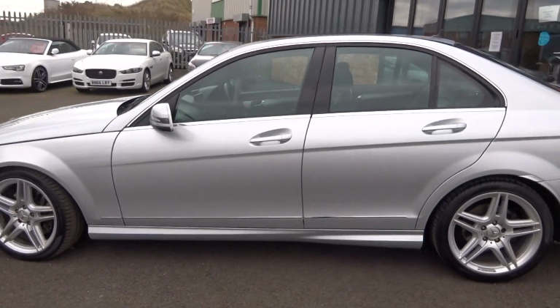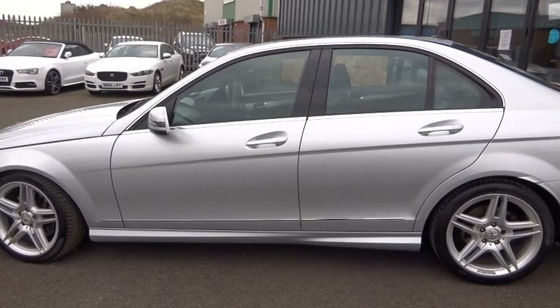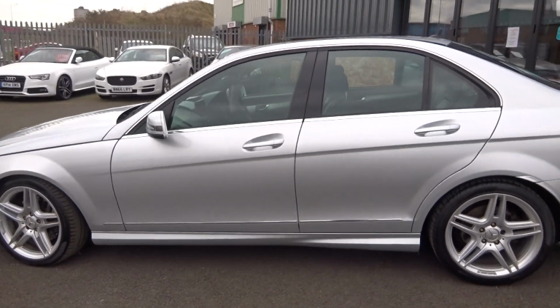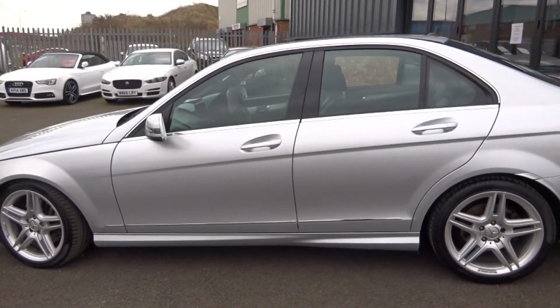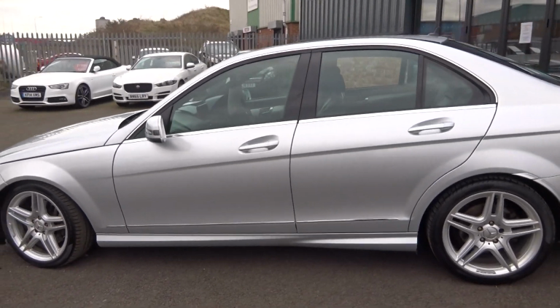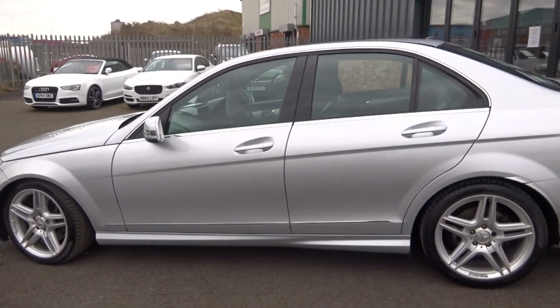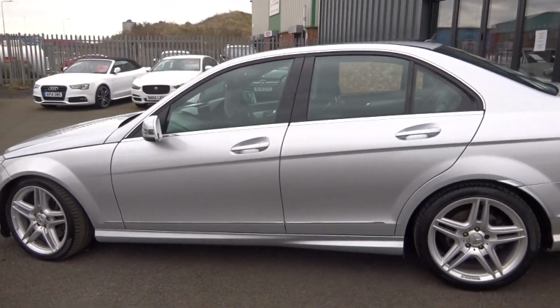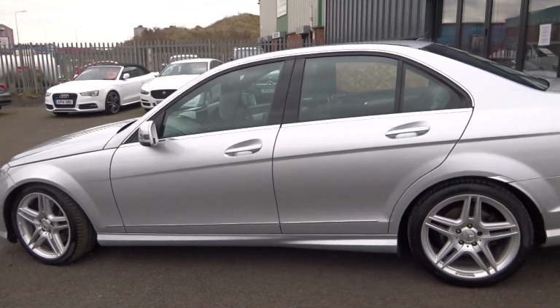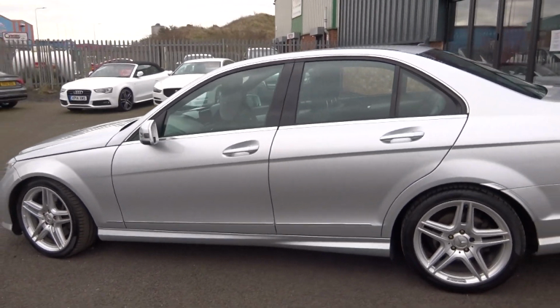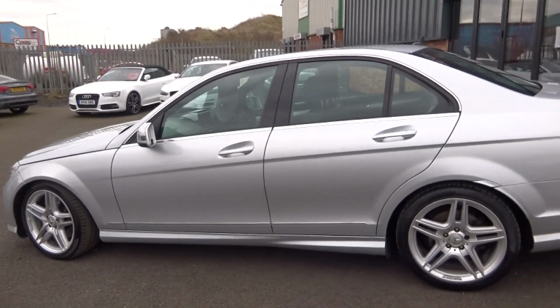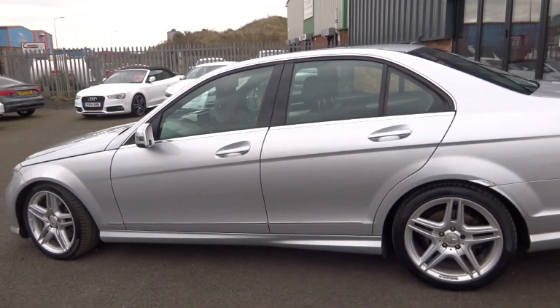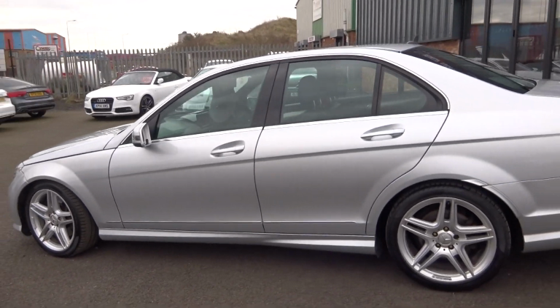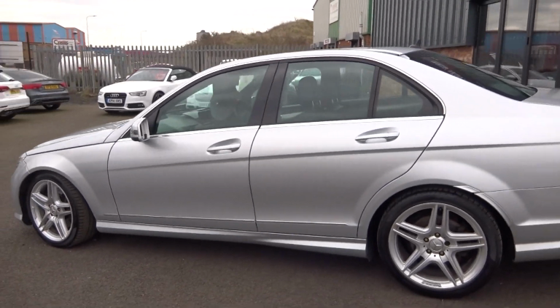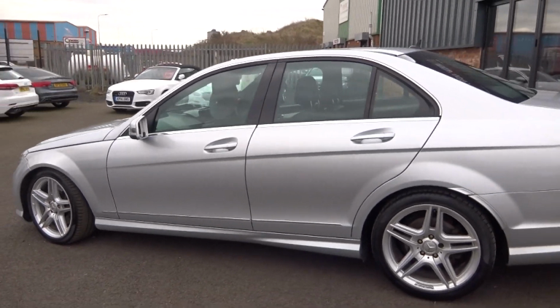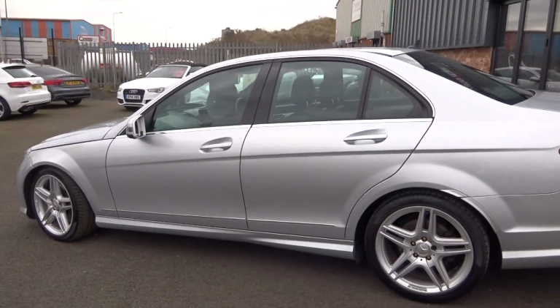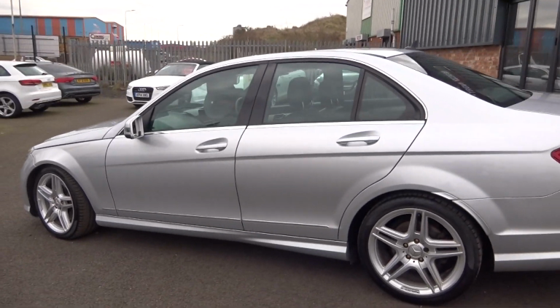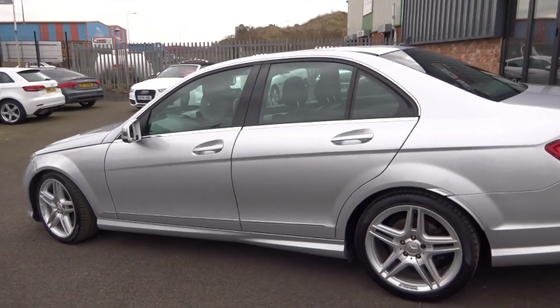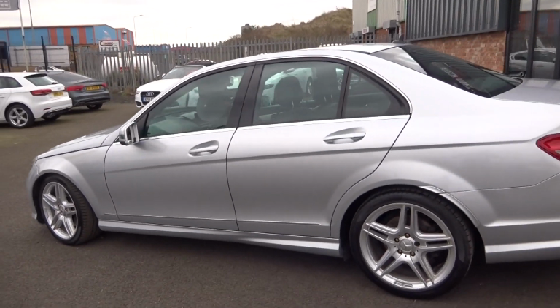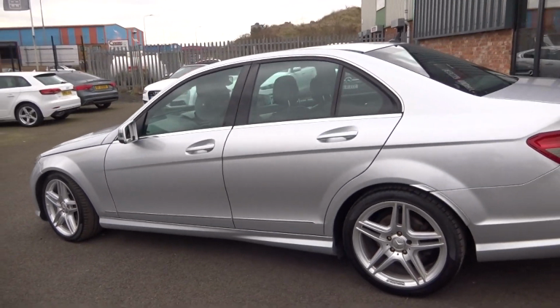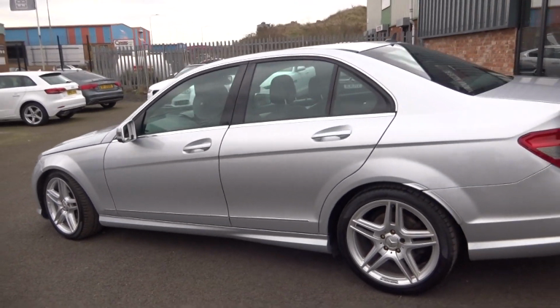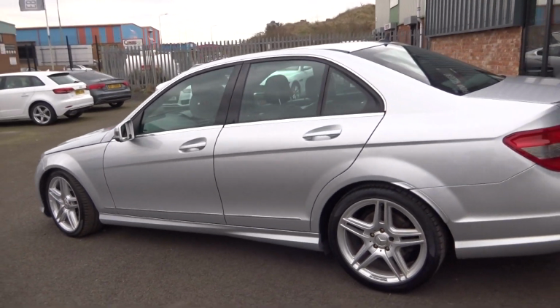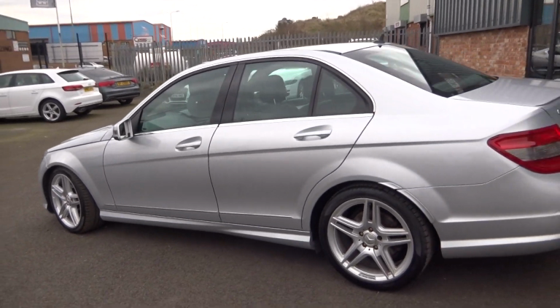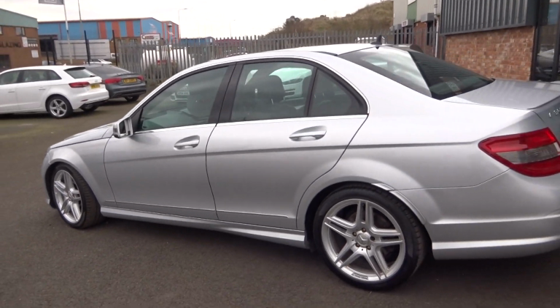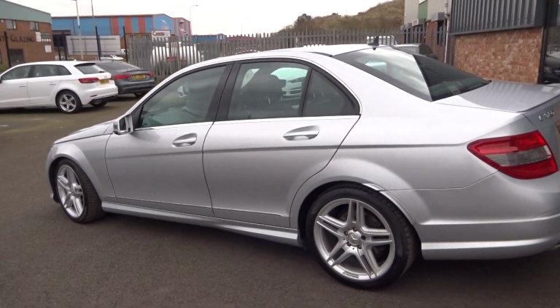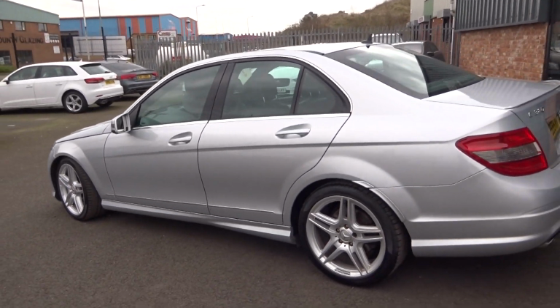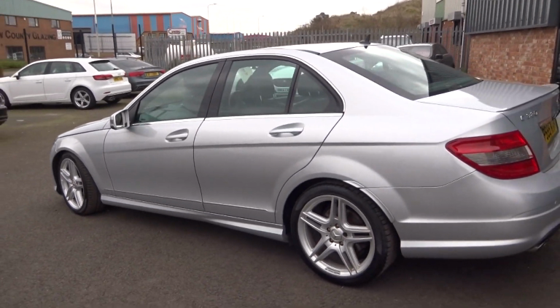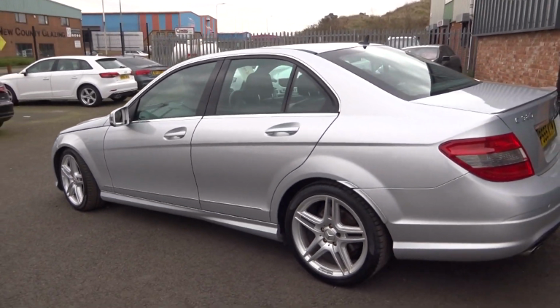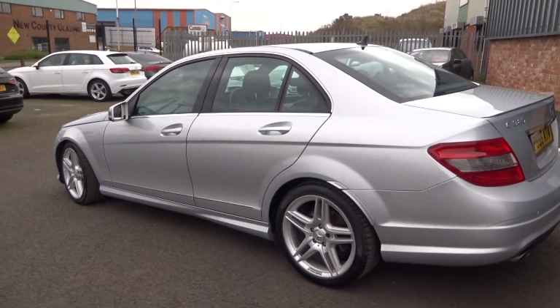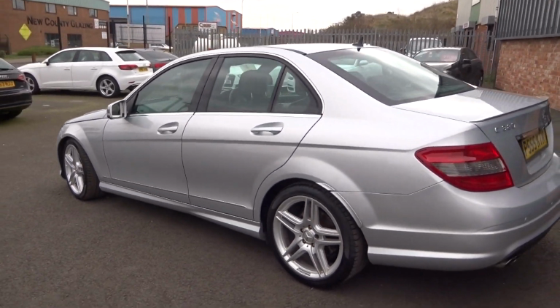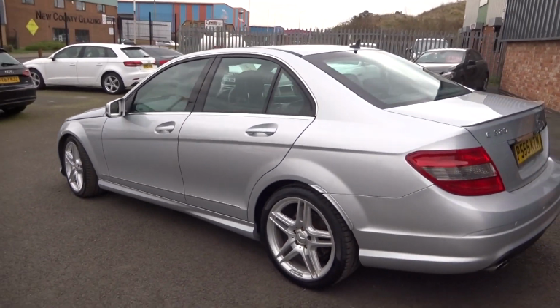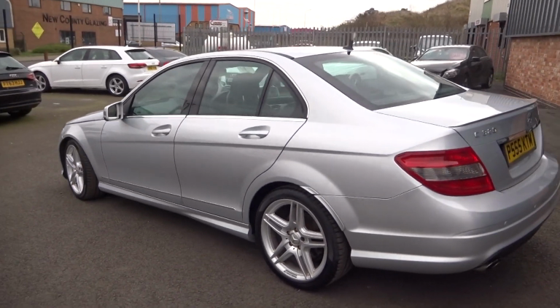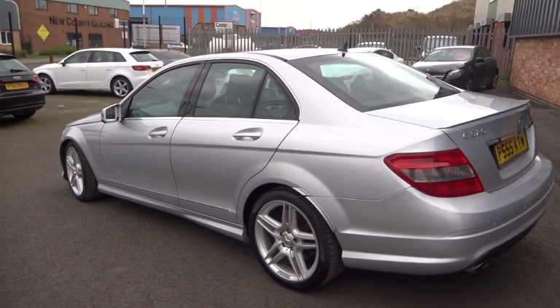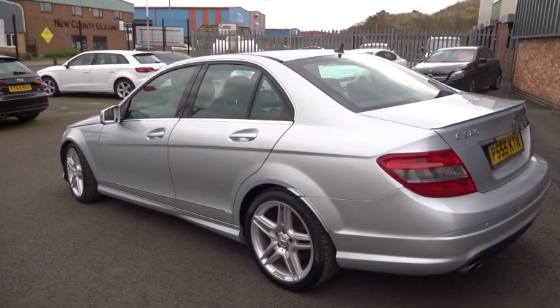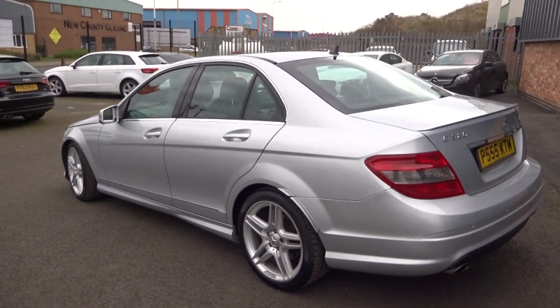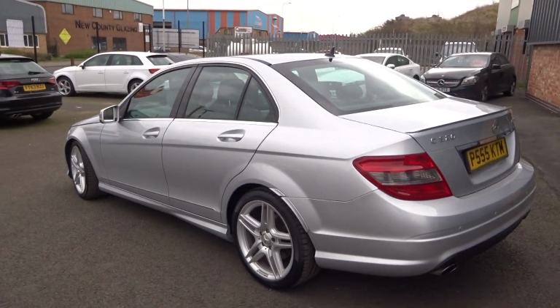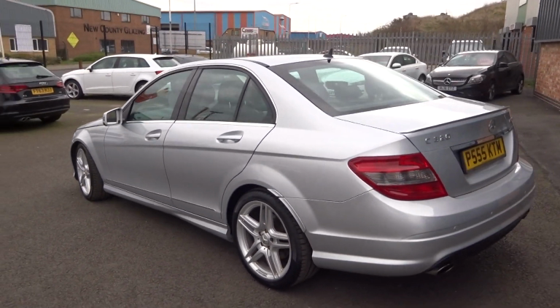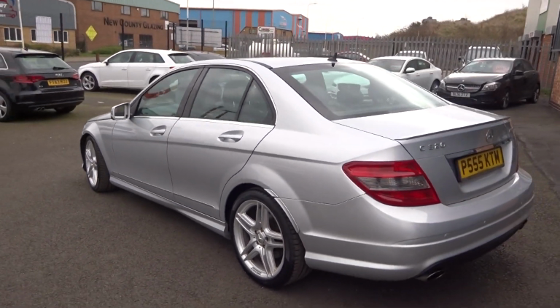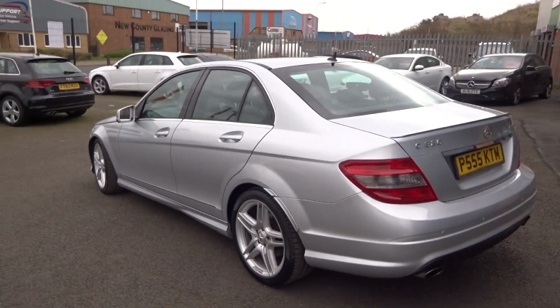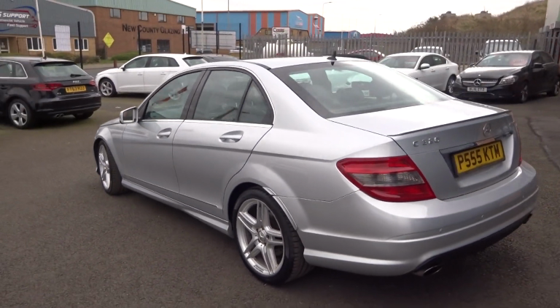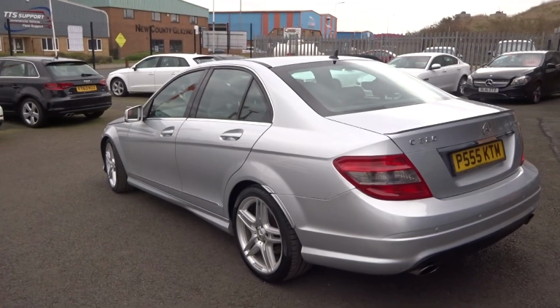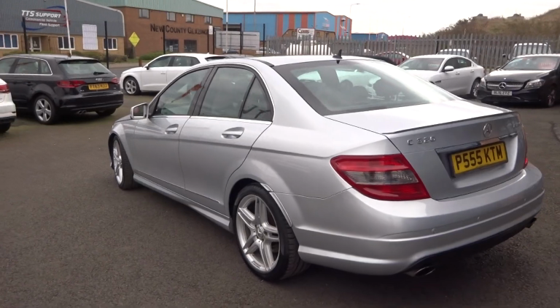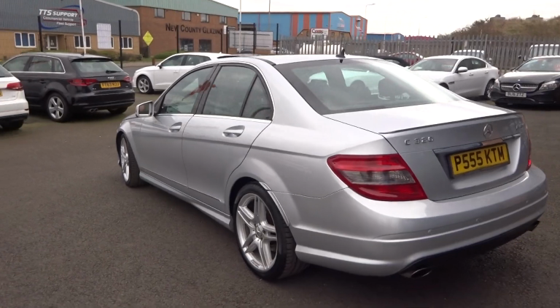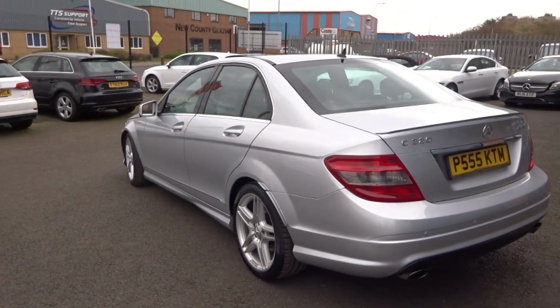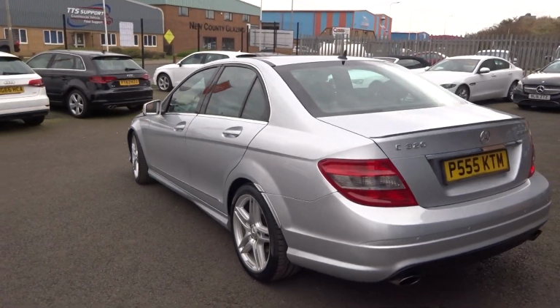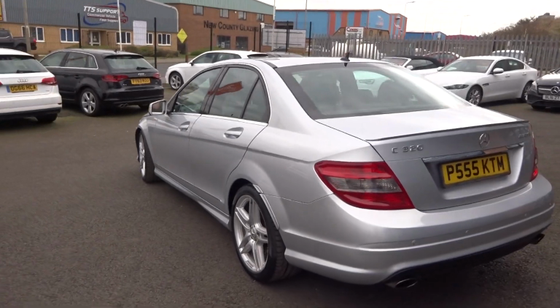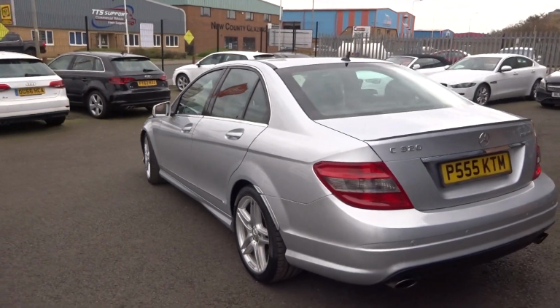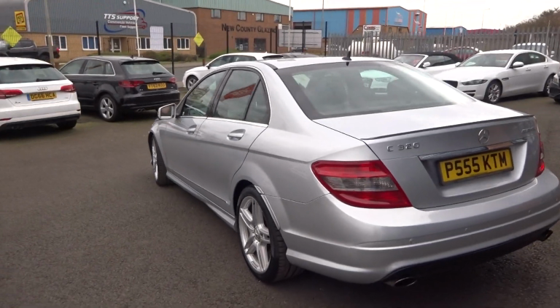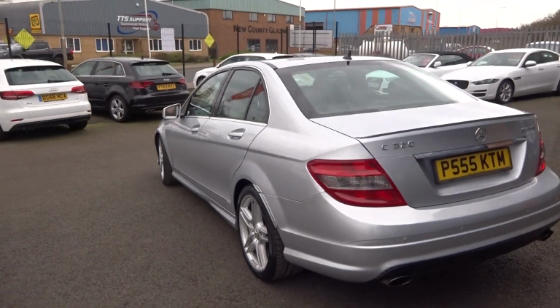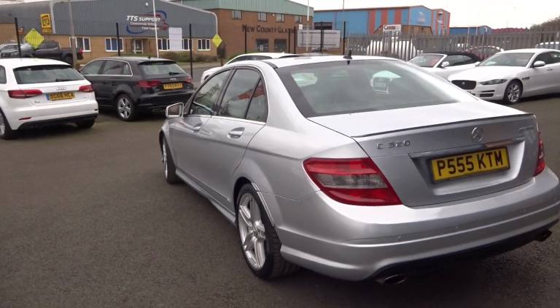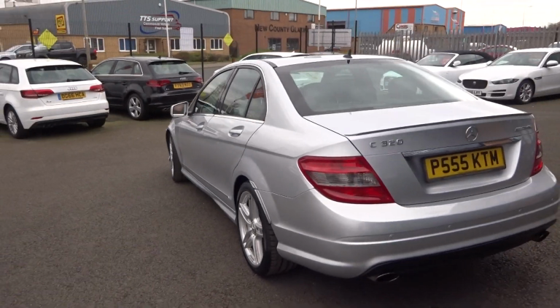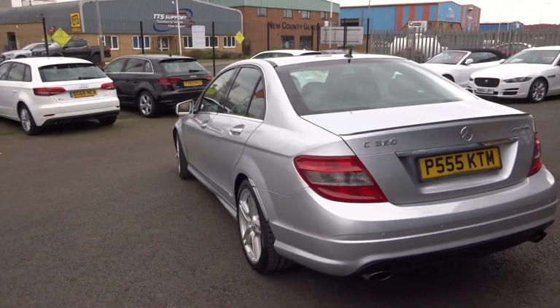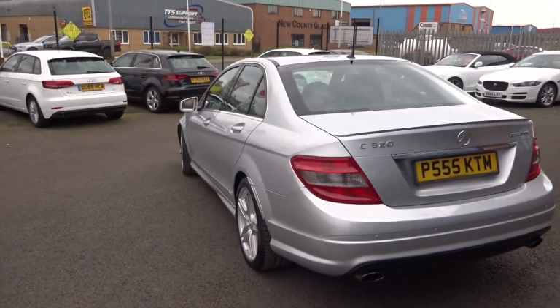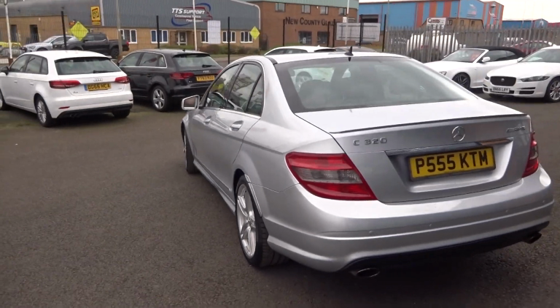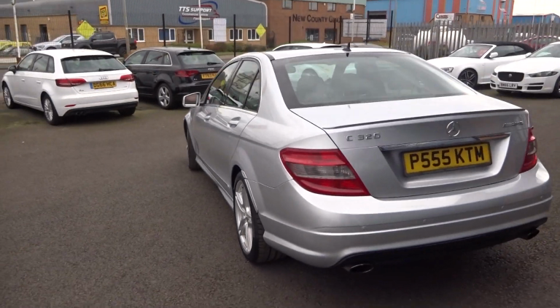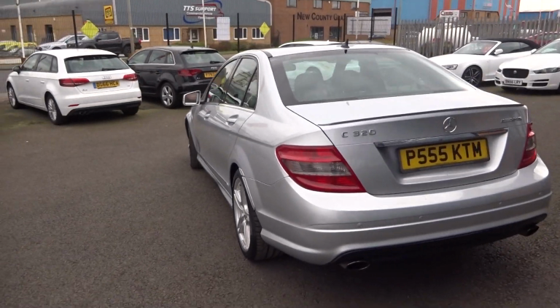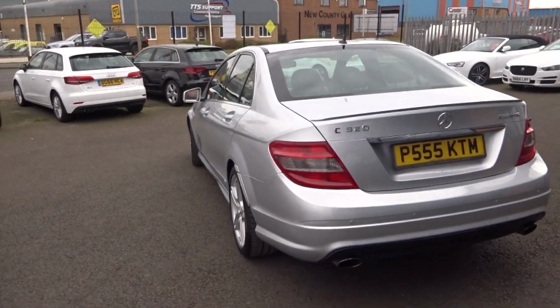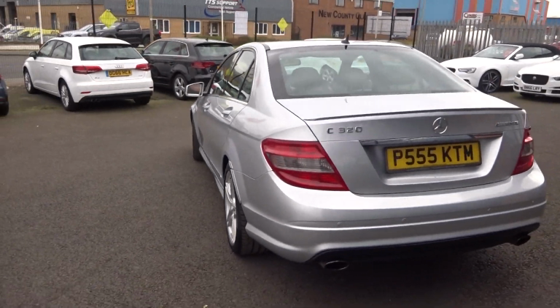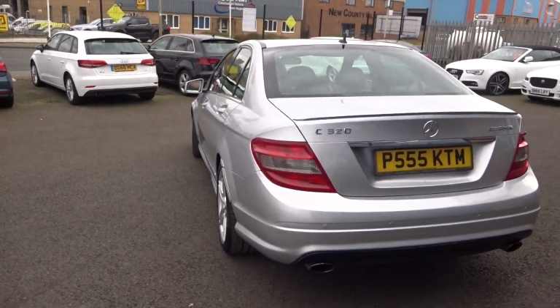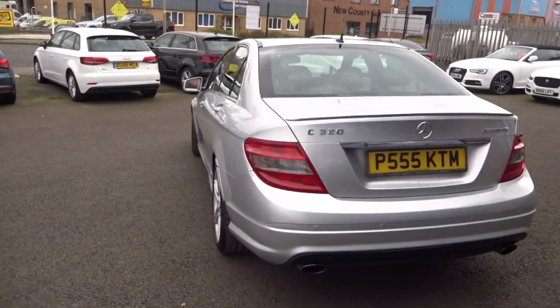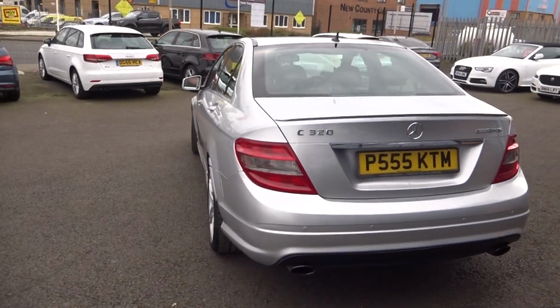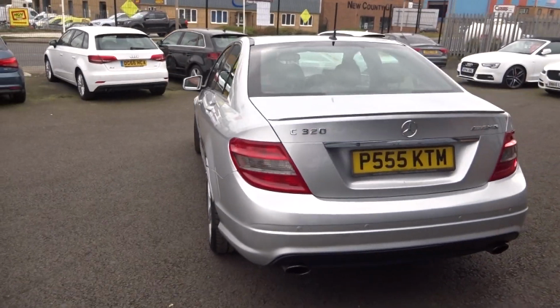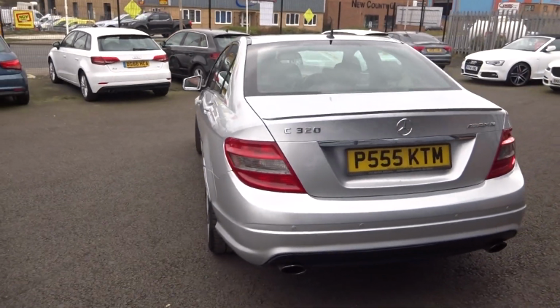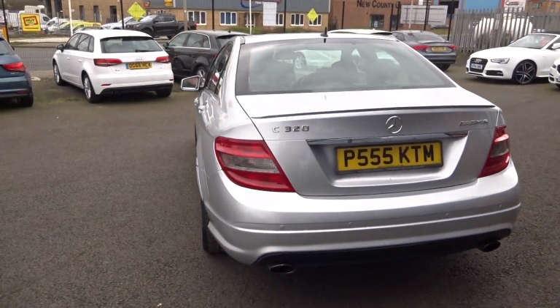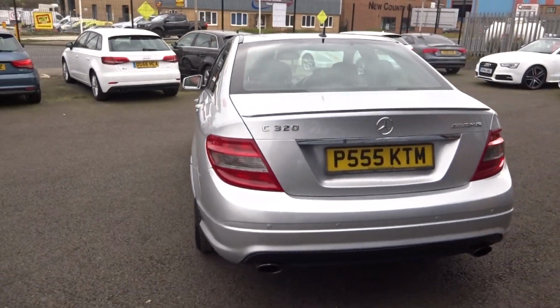Please note the private plate does not come with the vehicle — we'll be dropping back onto the 2009 zero-nine age-related plate.